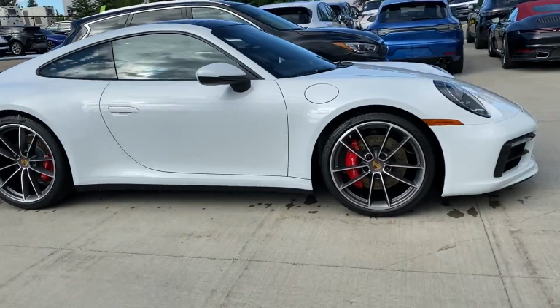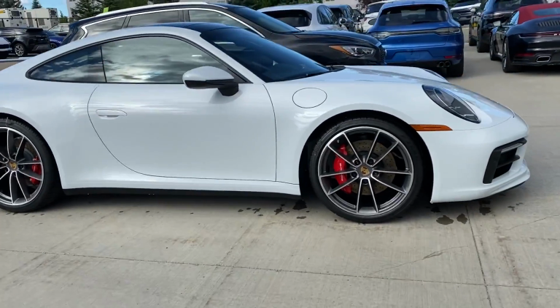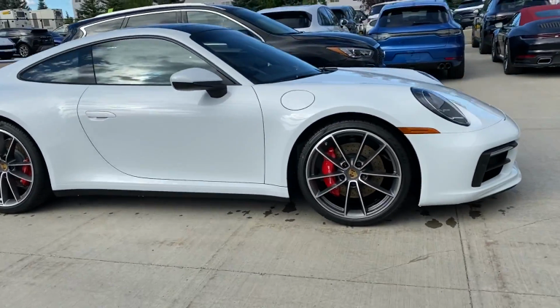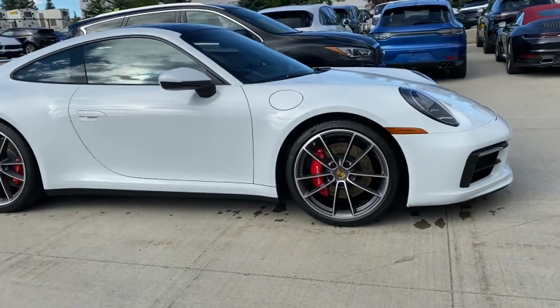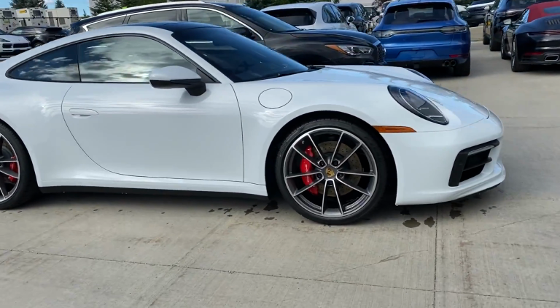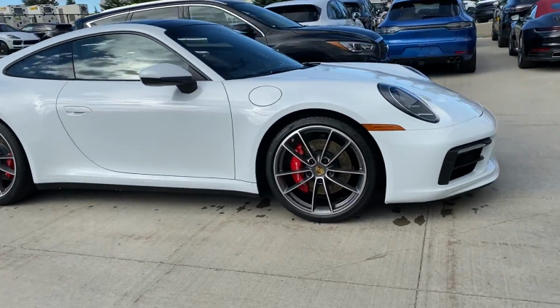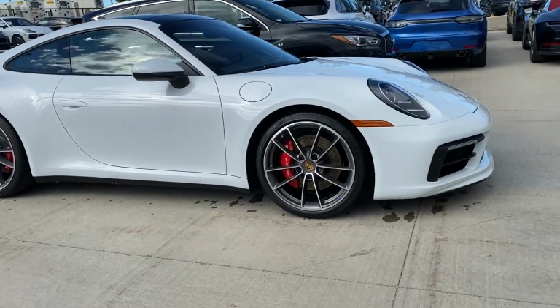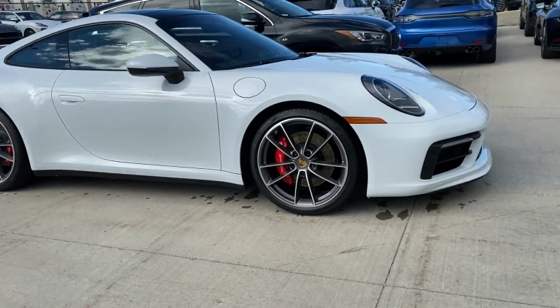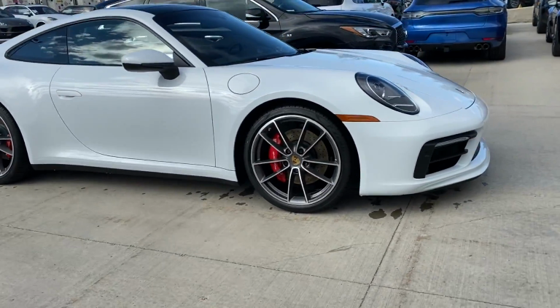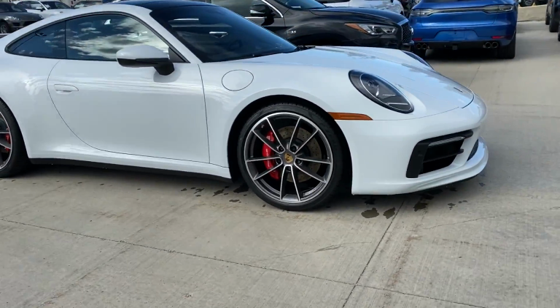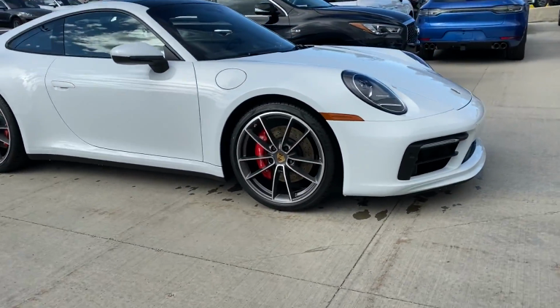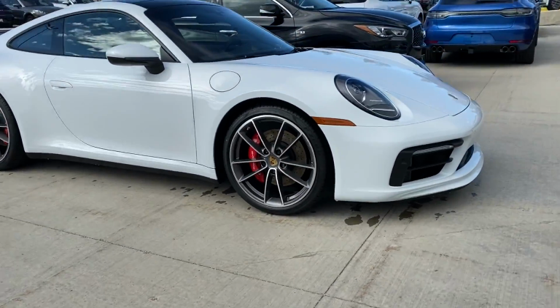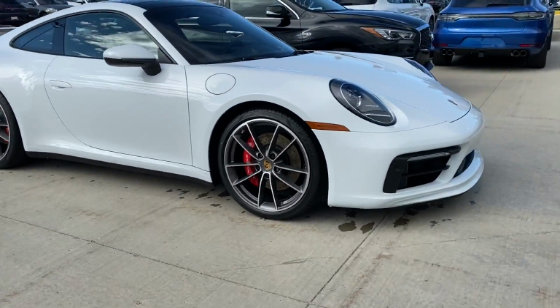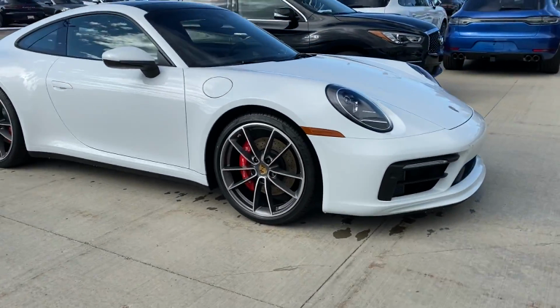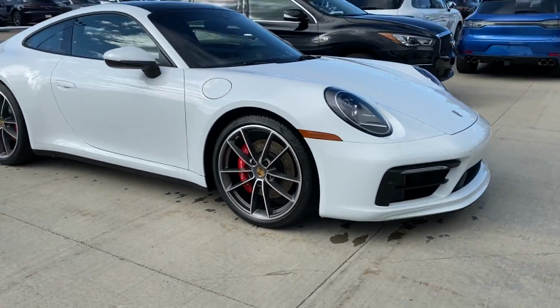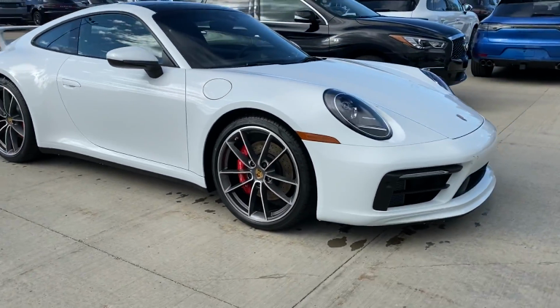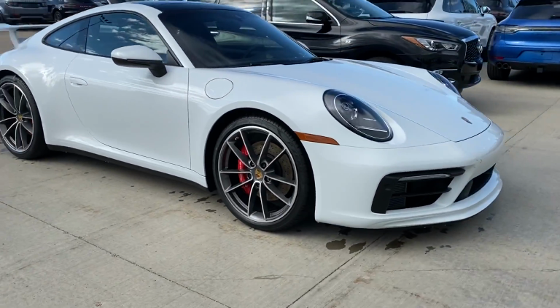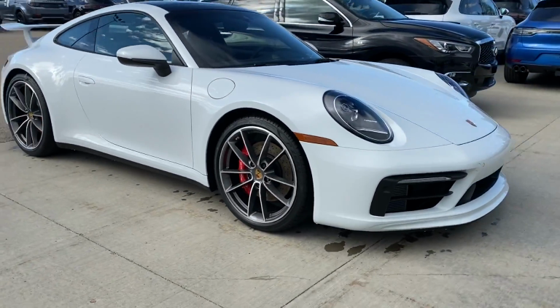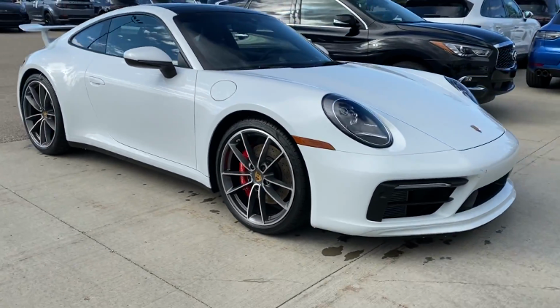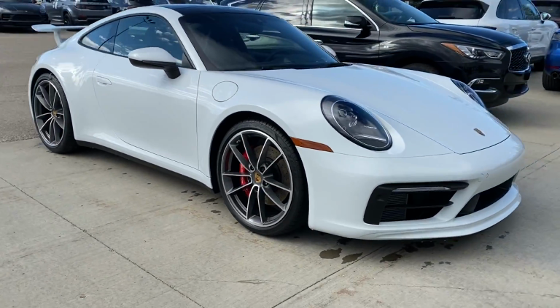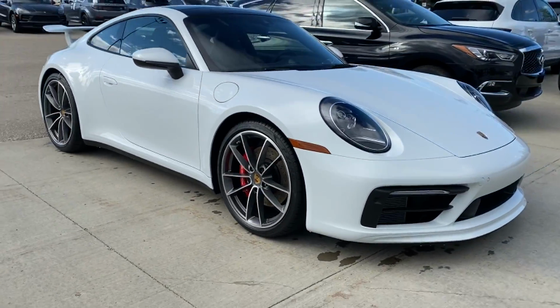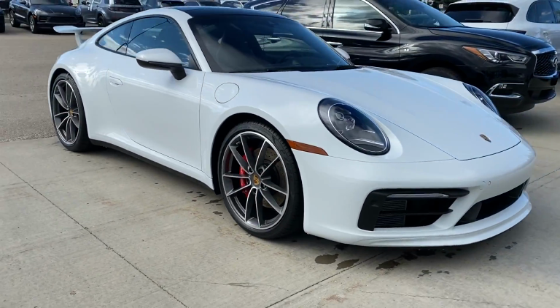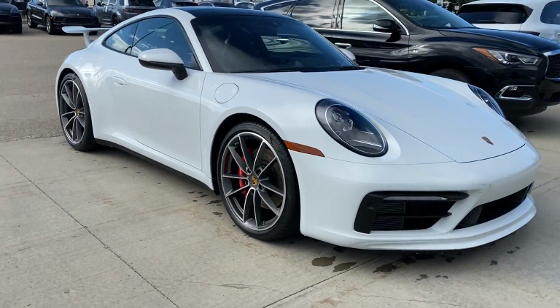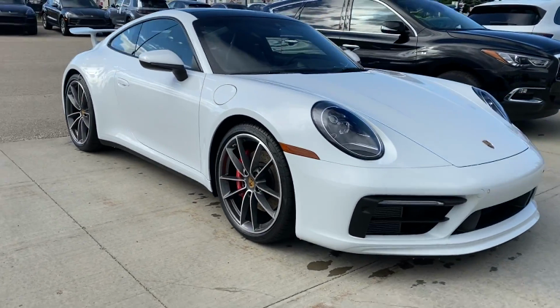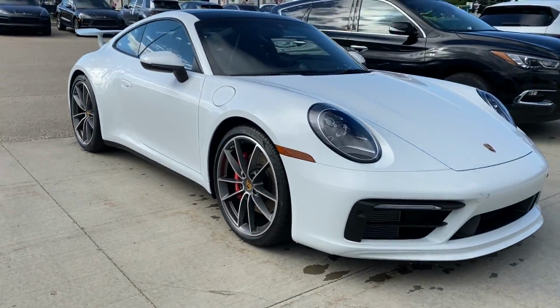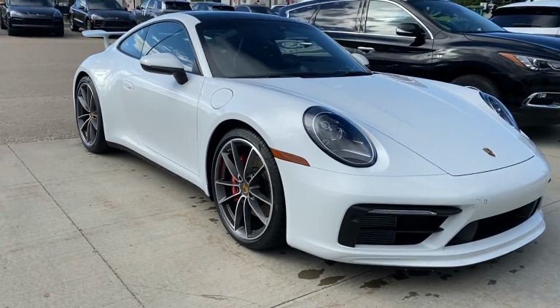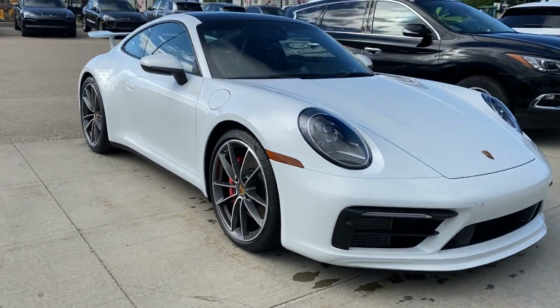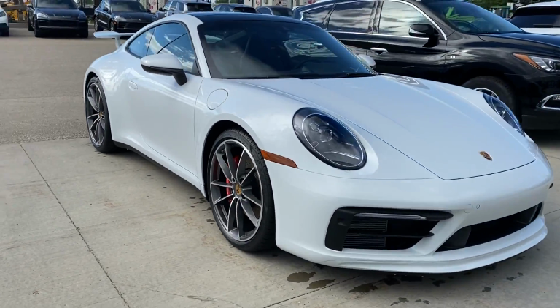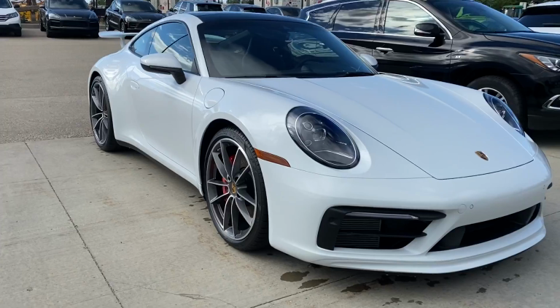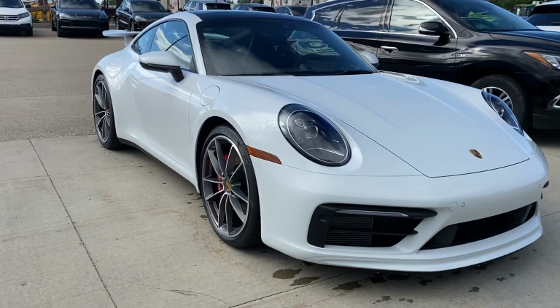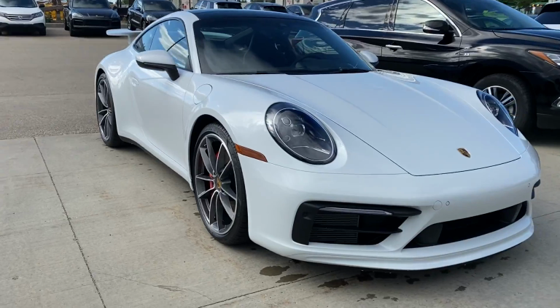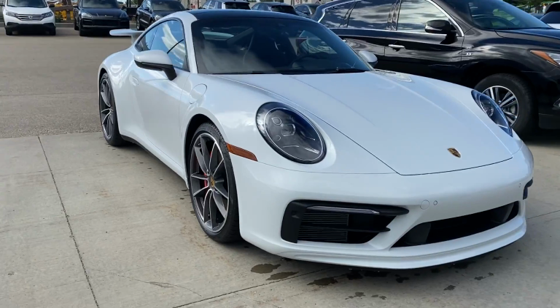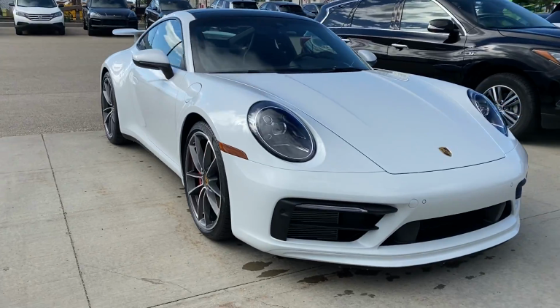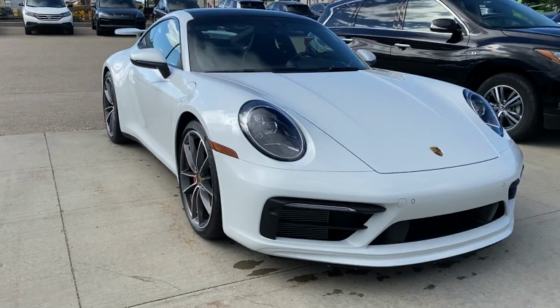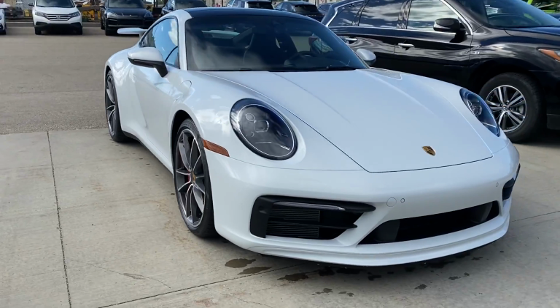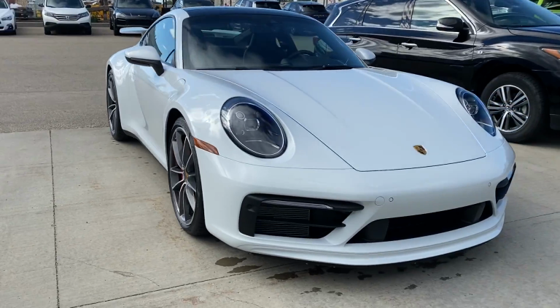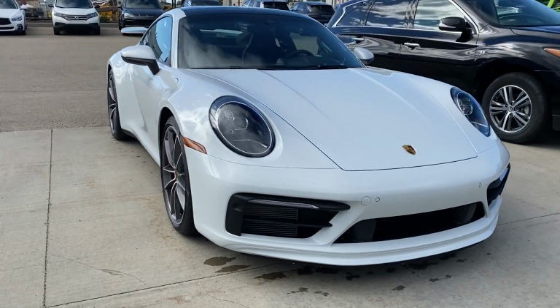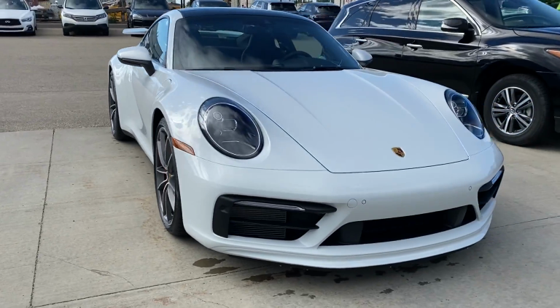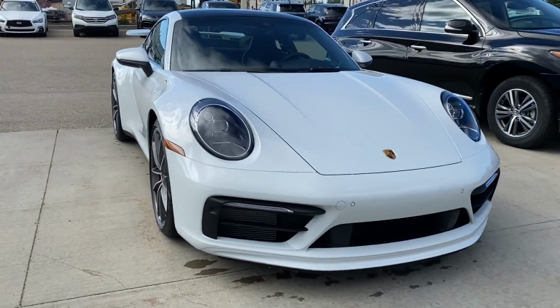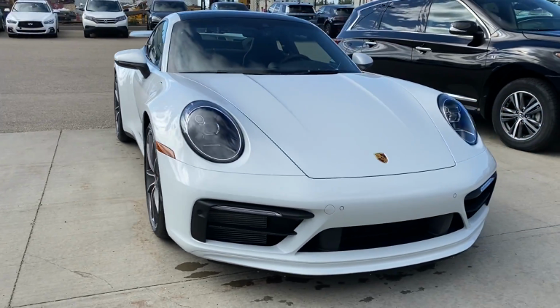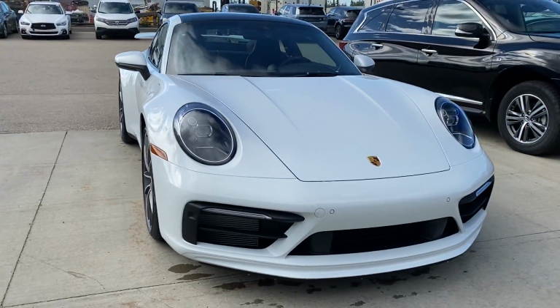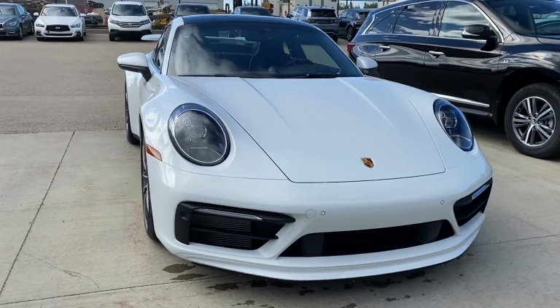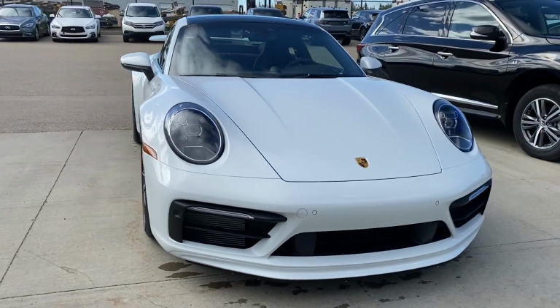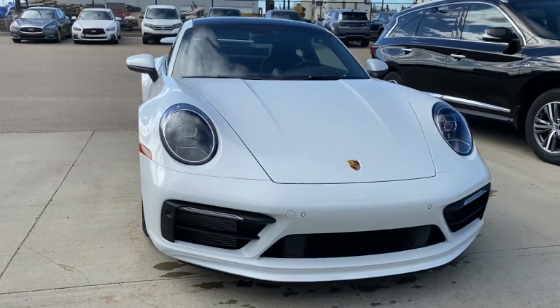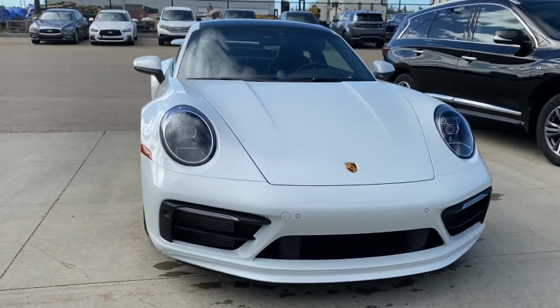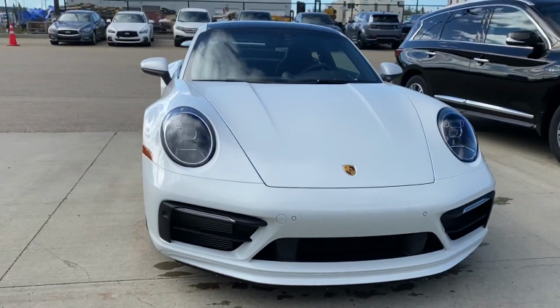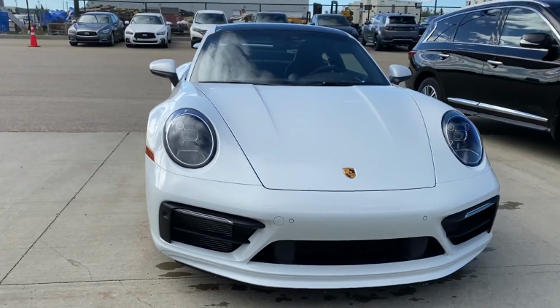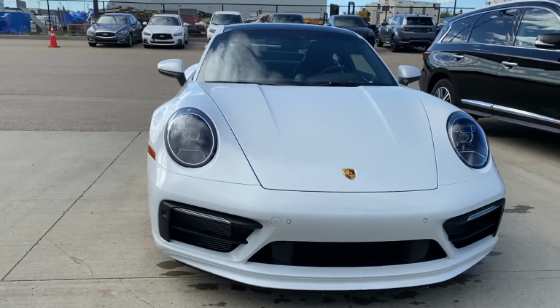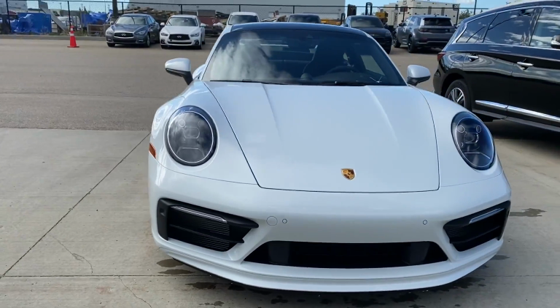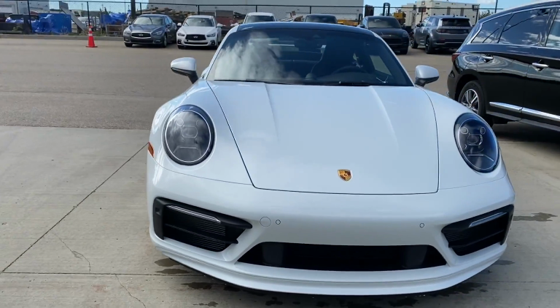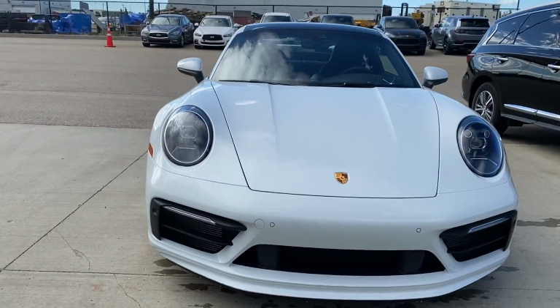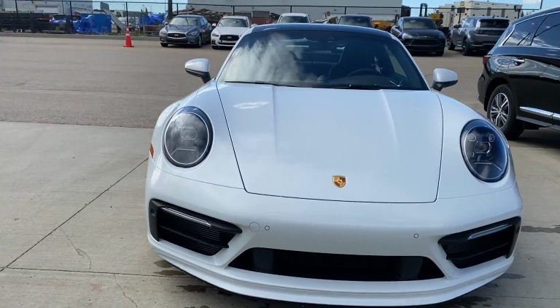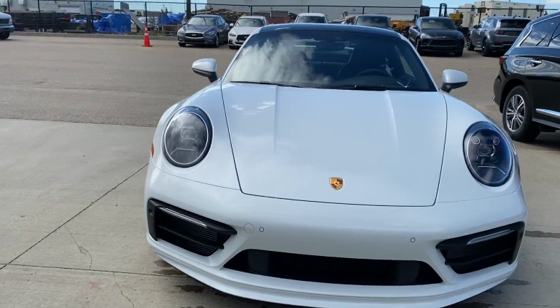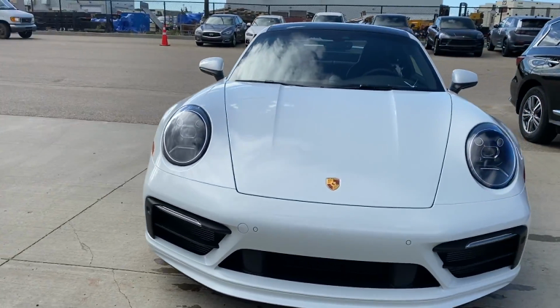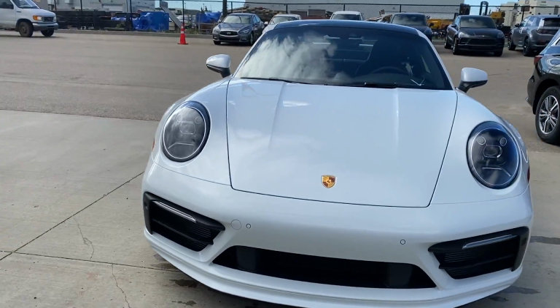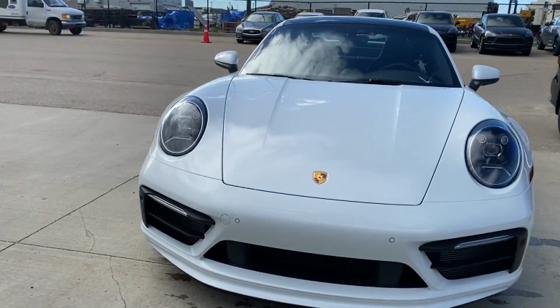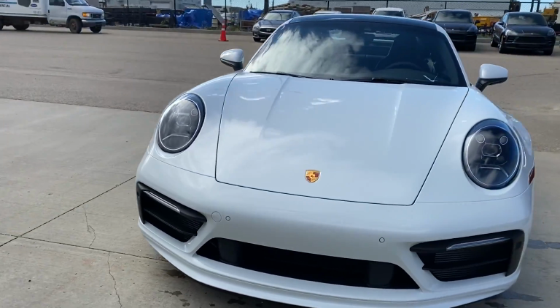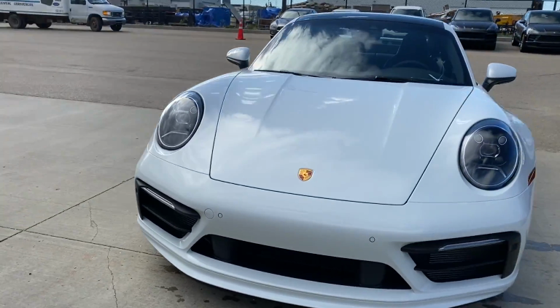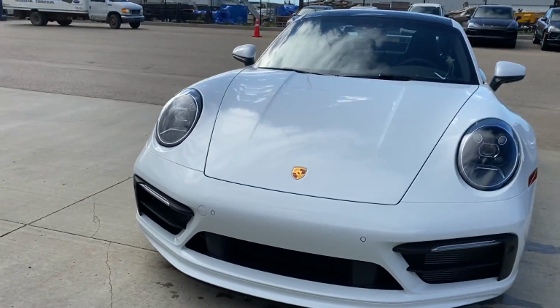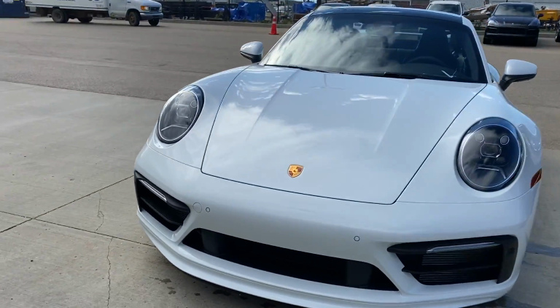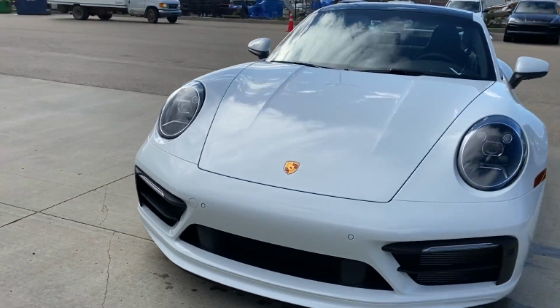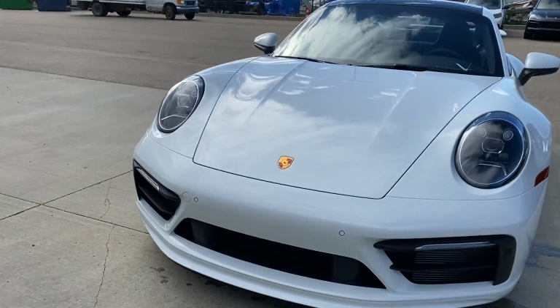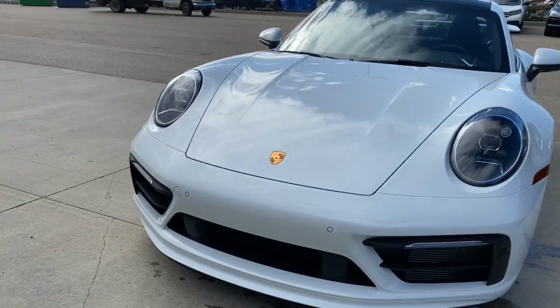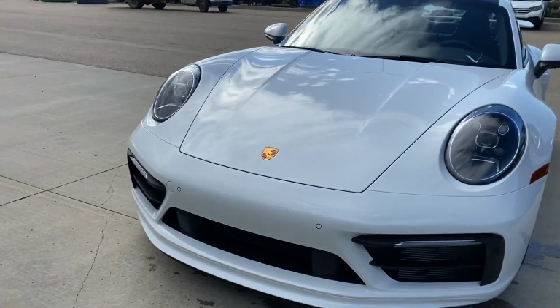Coming back around to the front, the adaptive LED headlights. You can notice the much more aggressive front end.